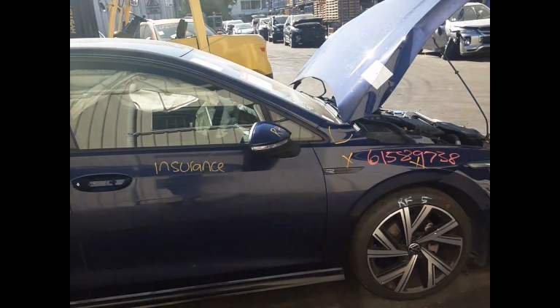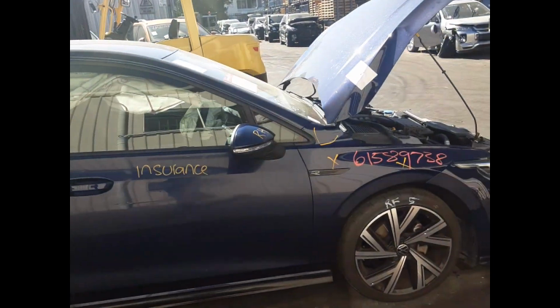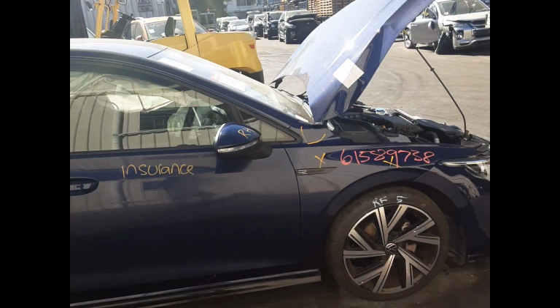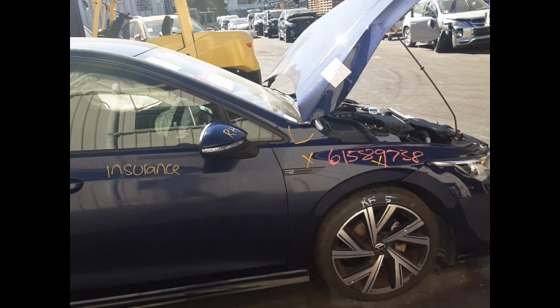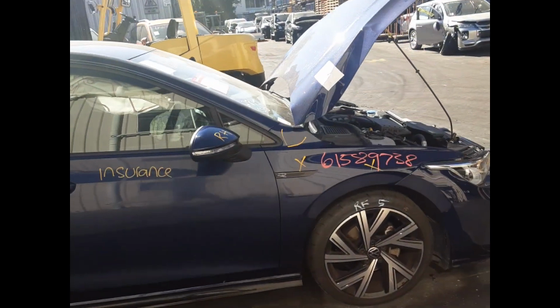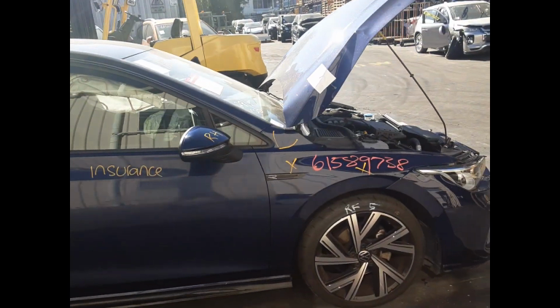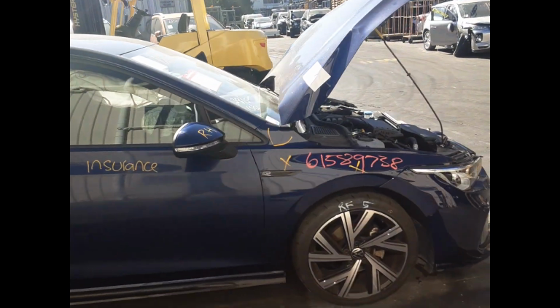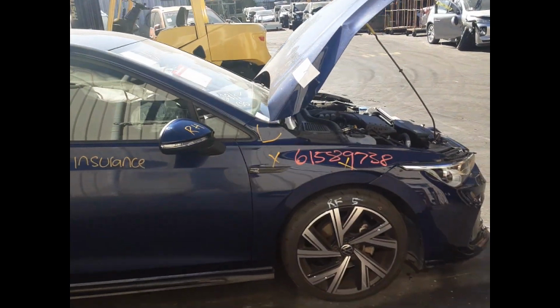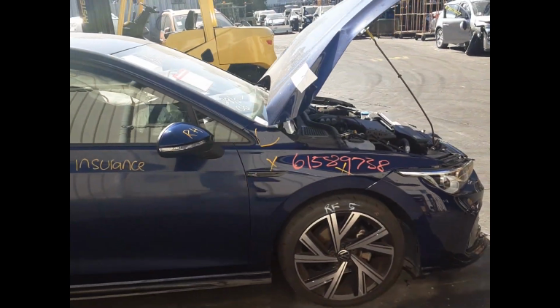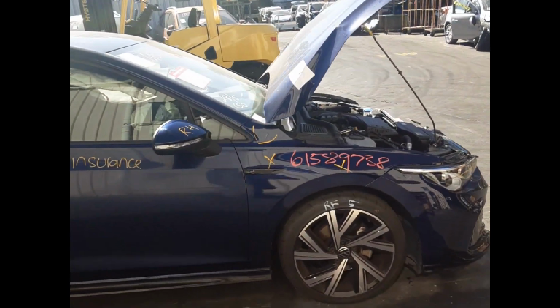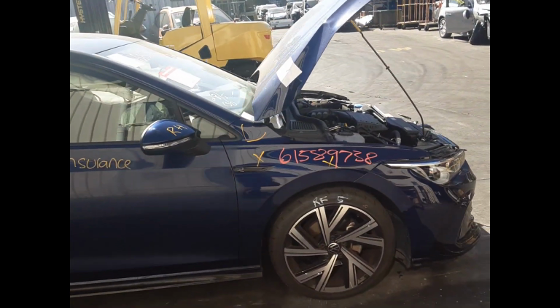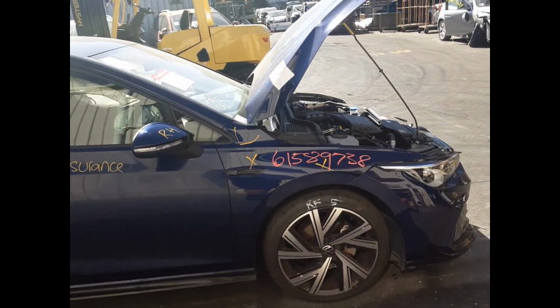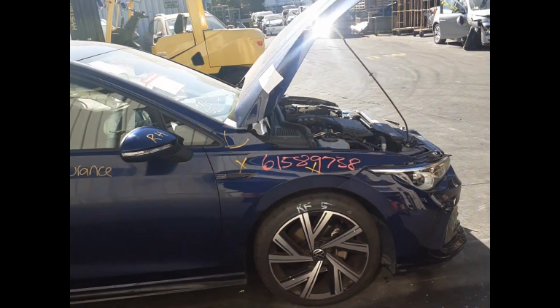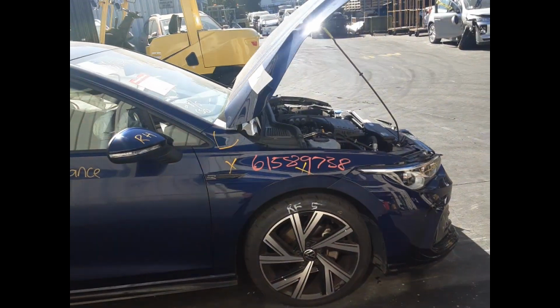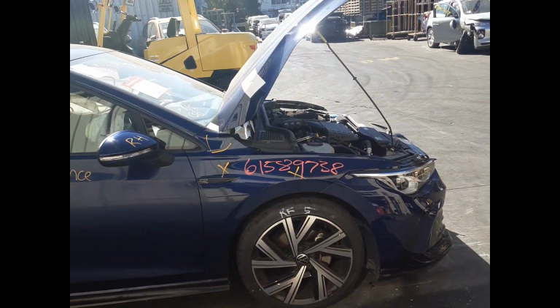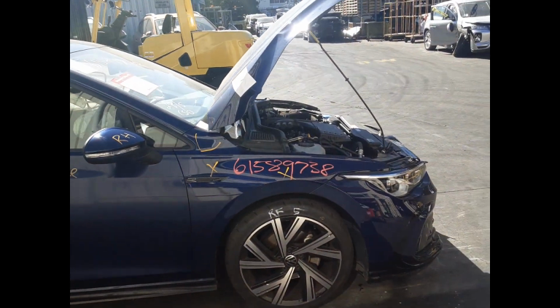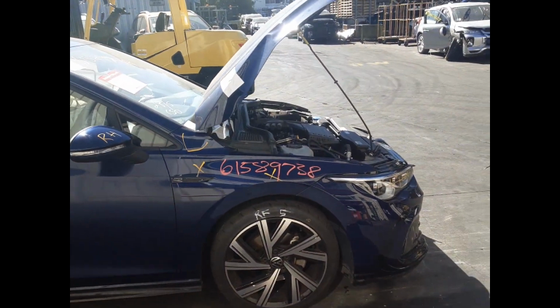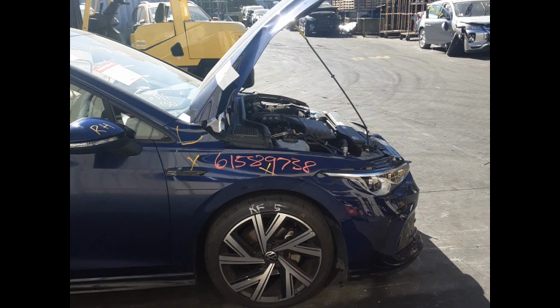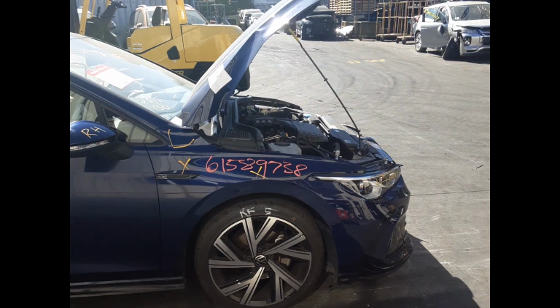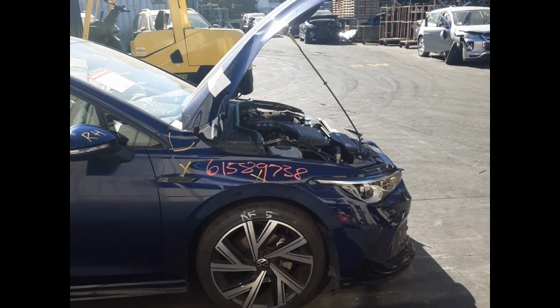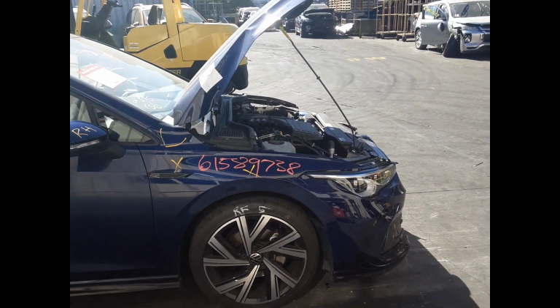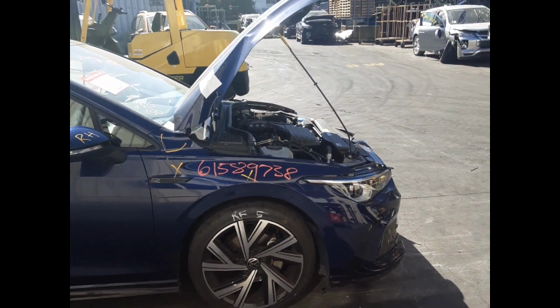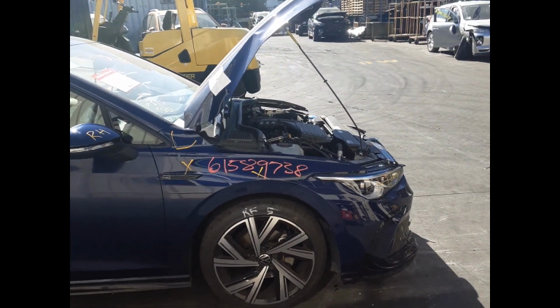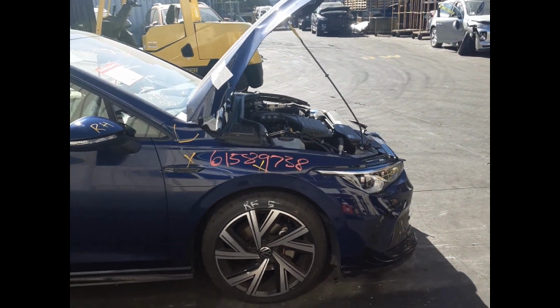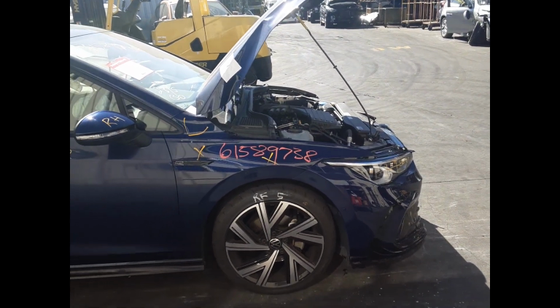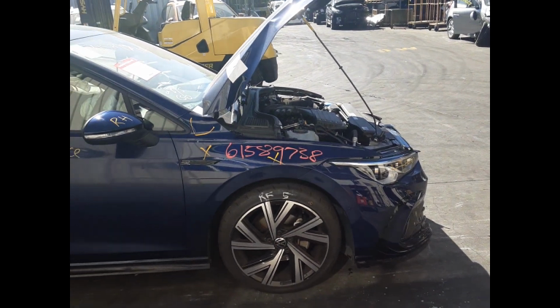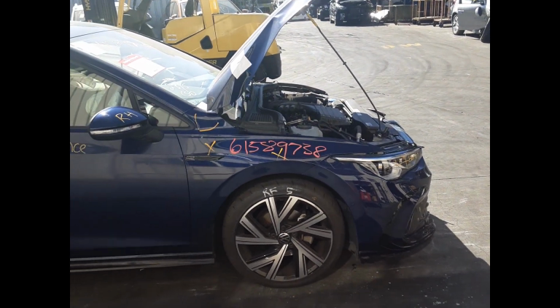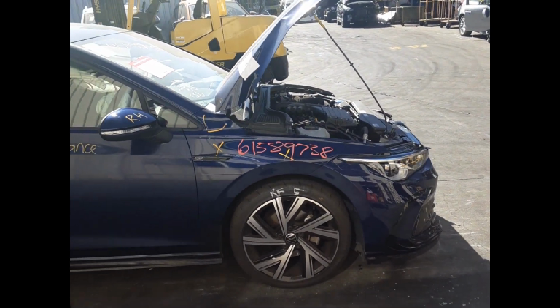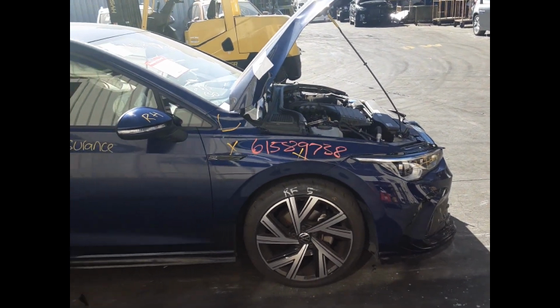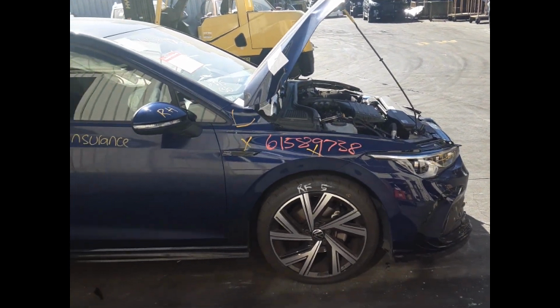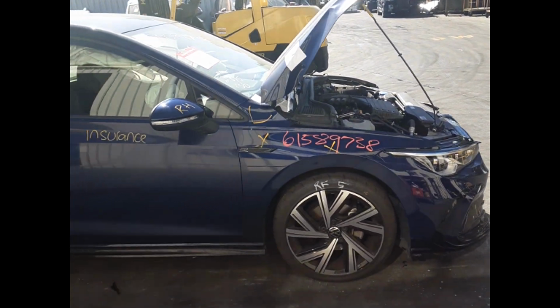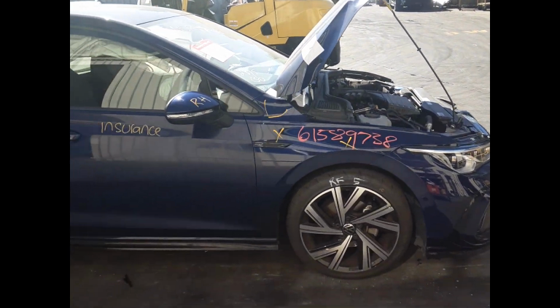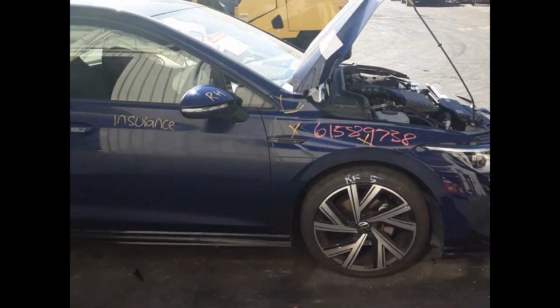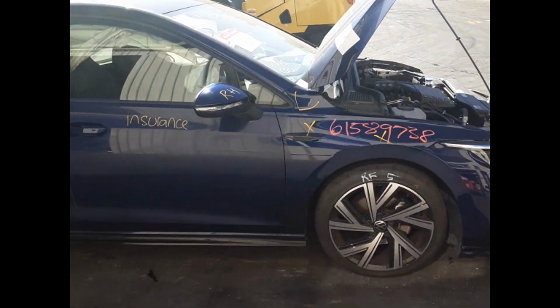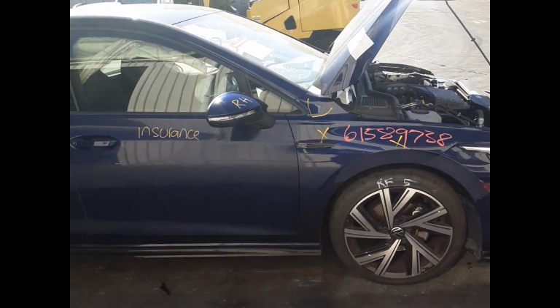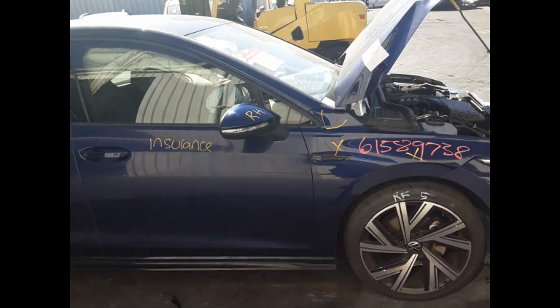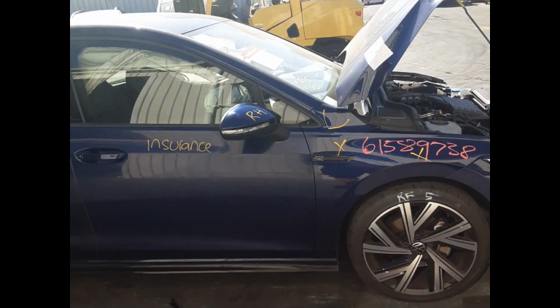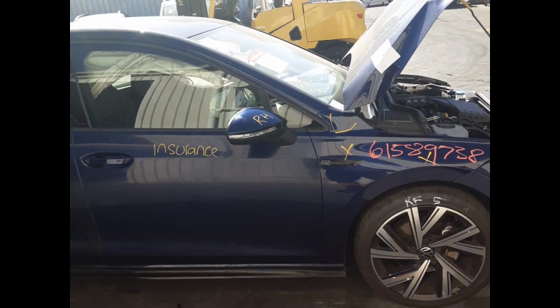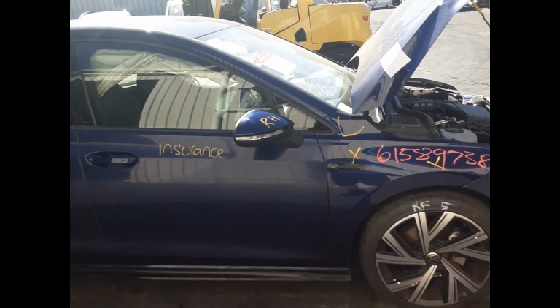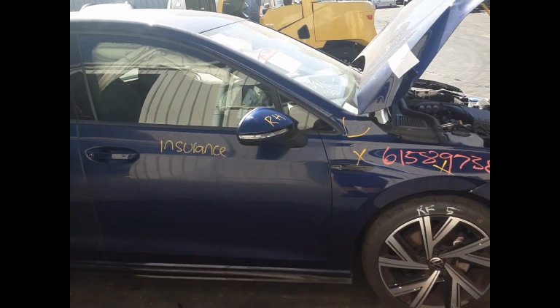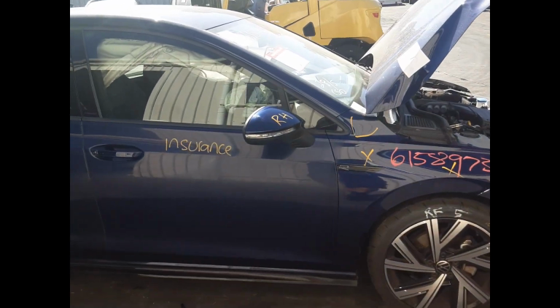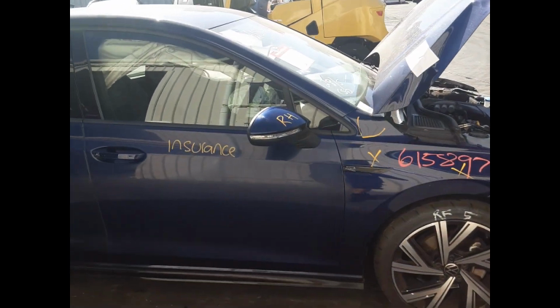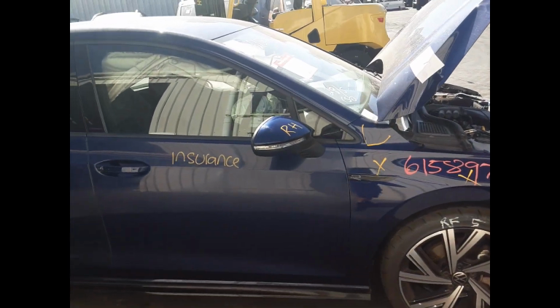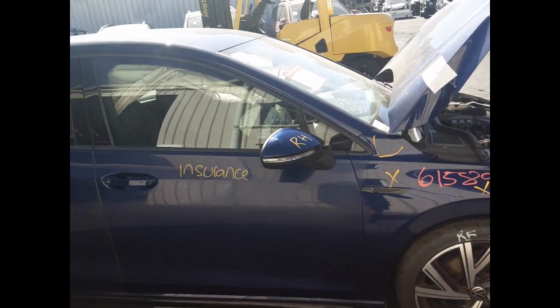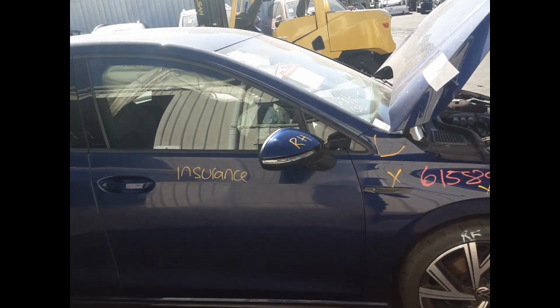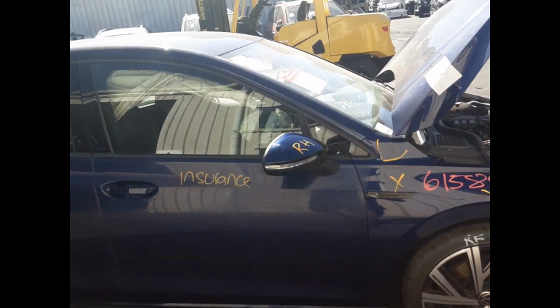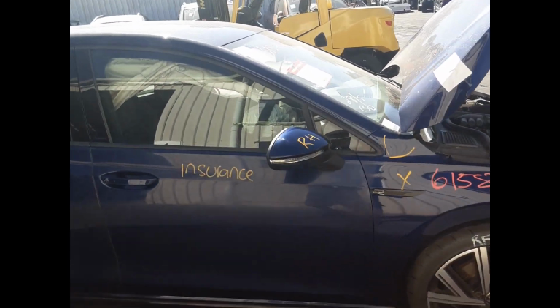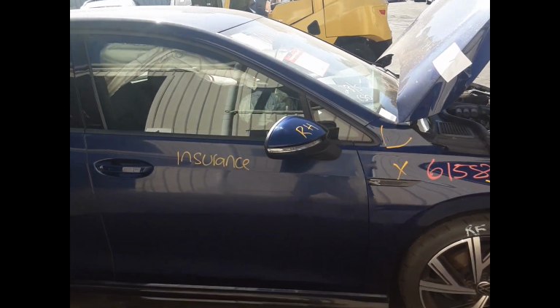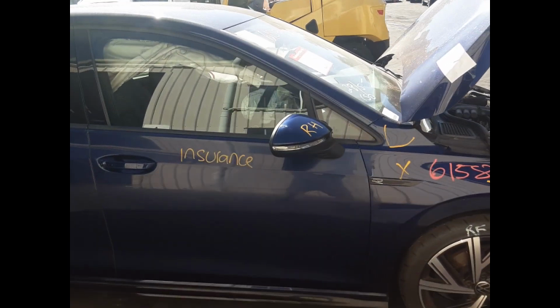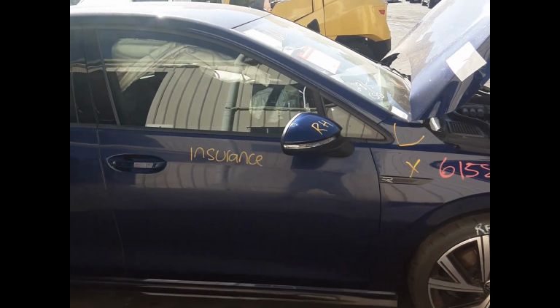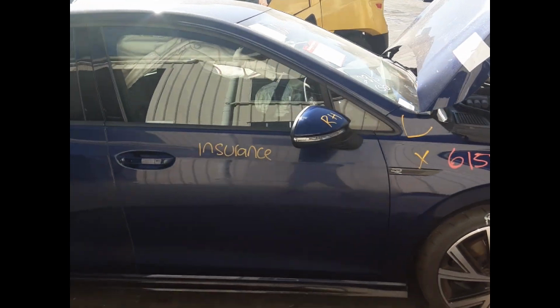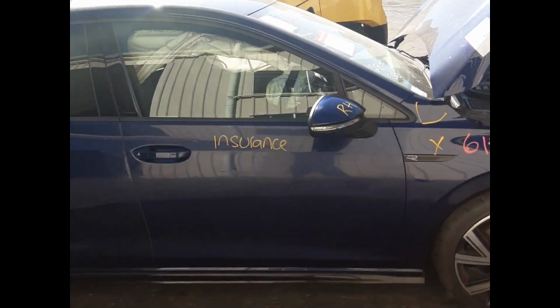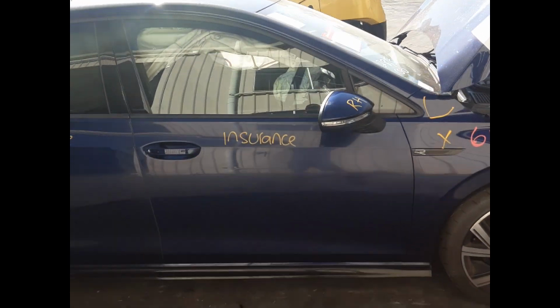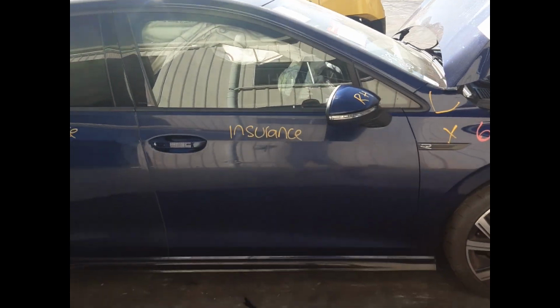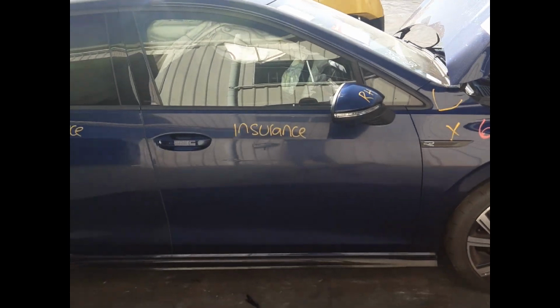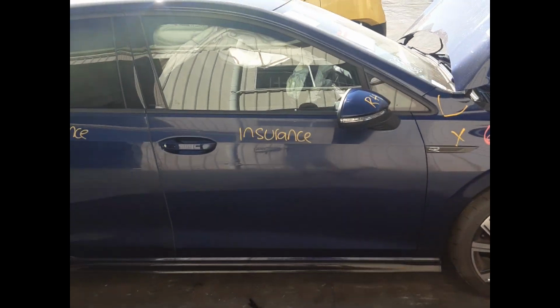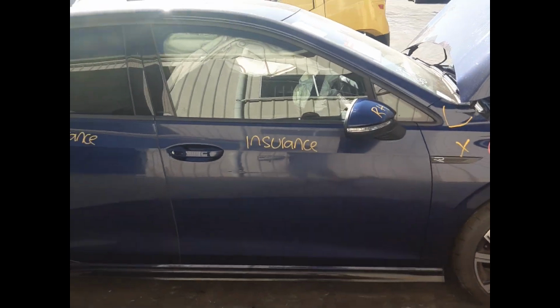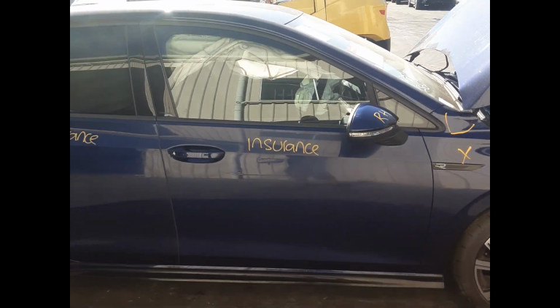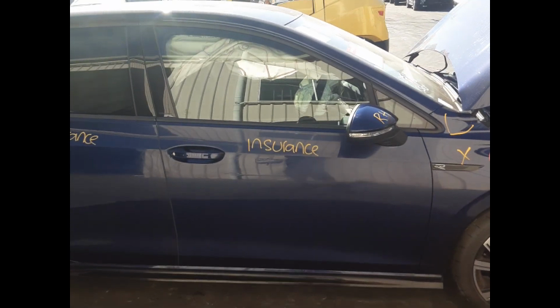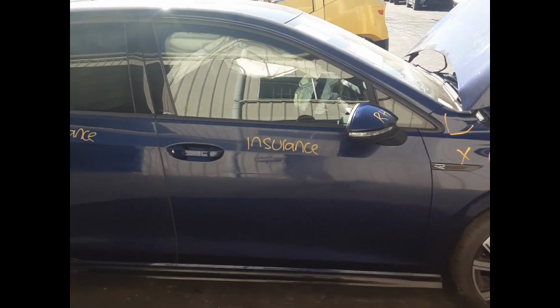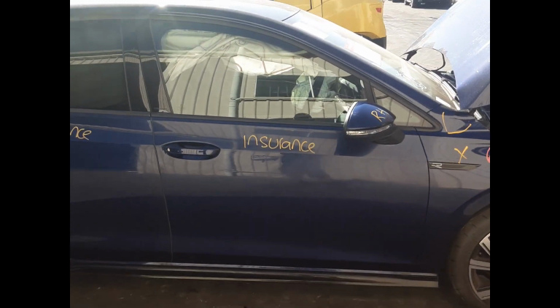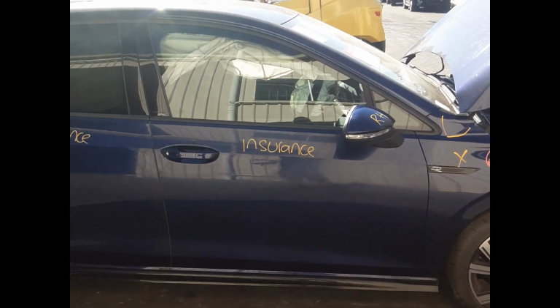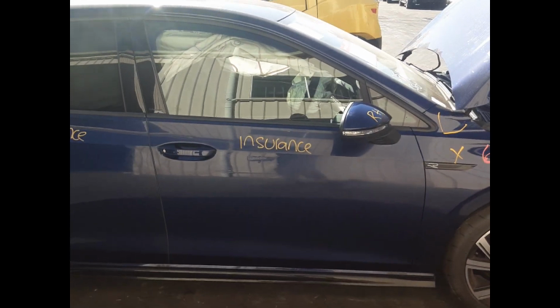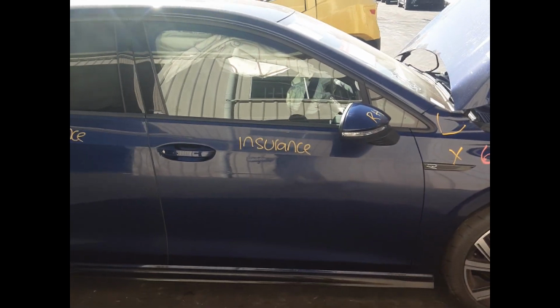Right front: 18 inch factory alloy with a good tyre. Right front door mirror. Right front door, no dents.